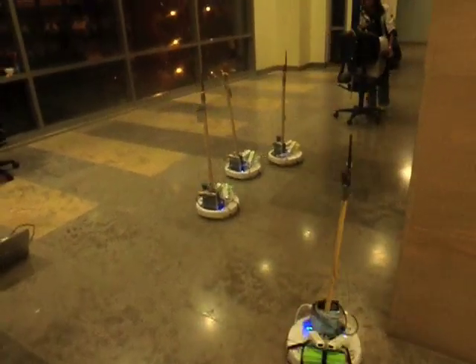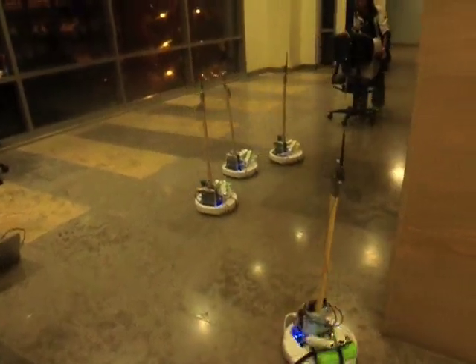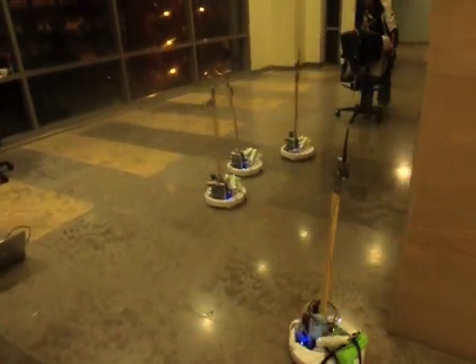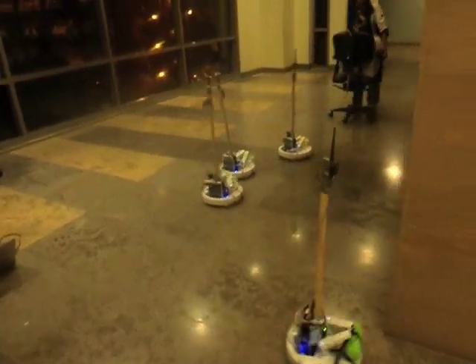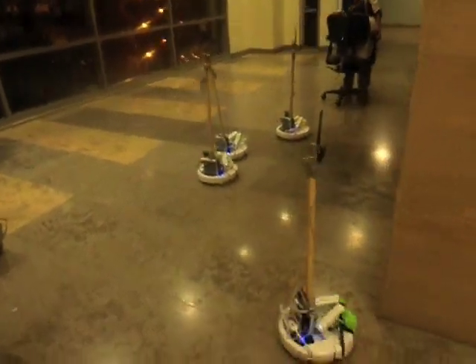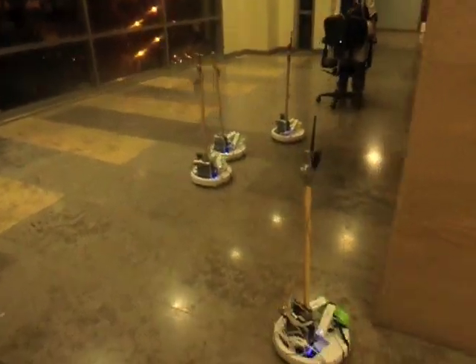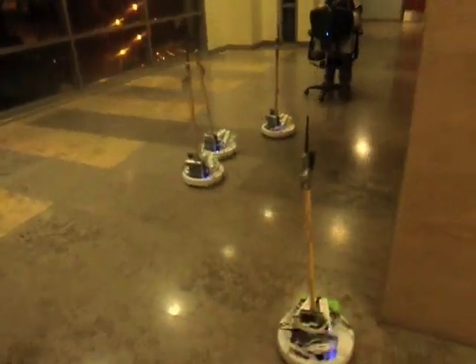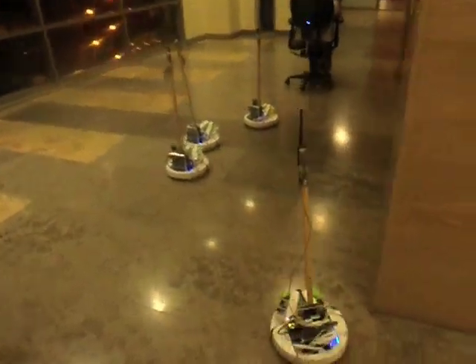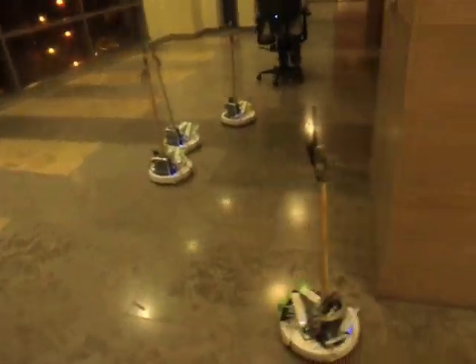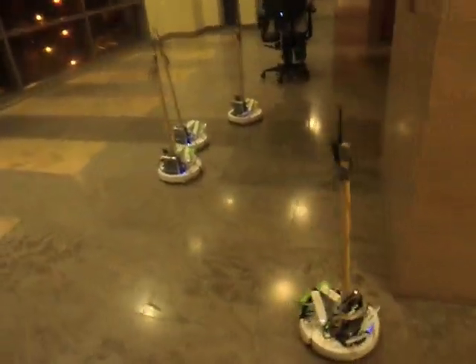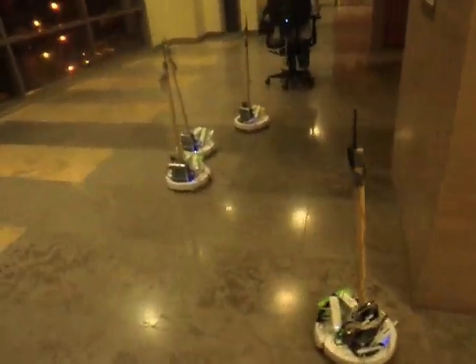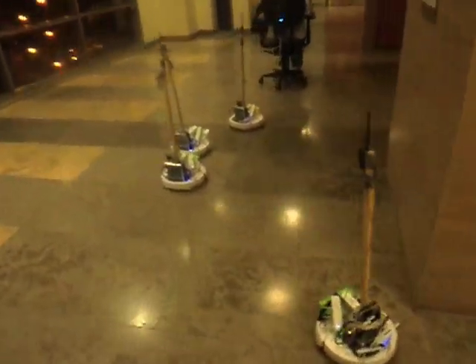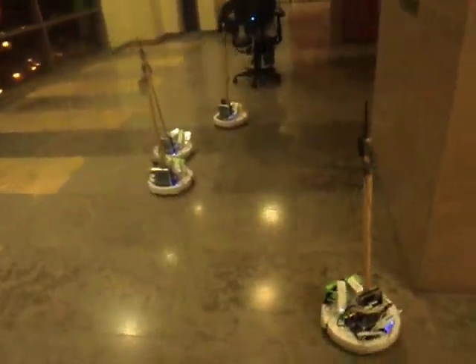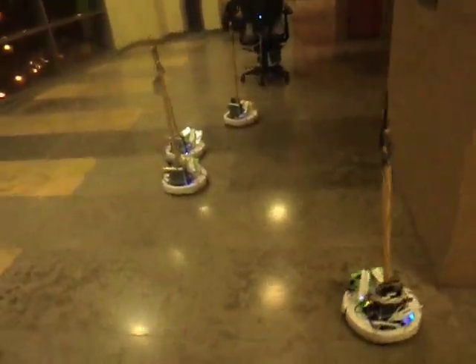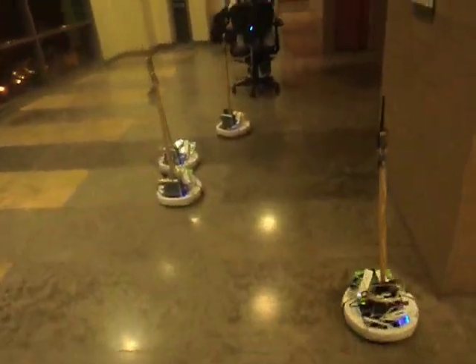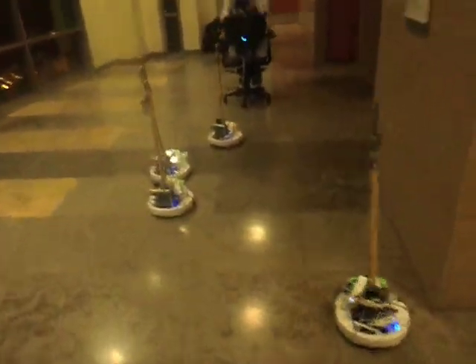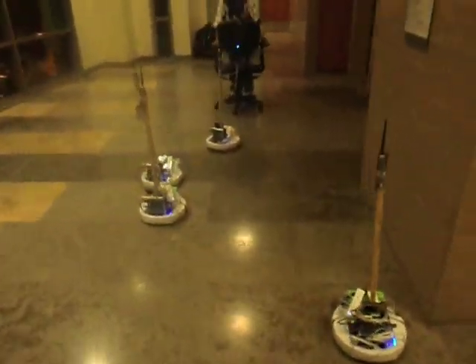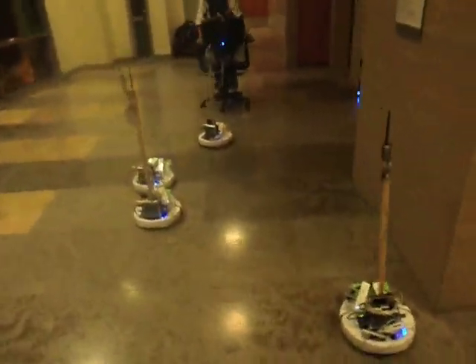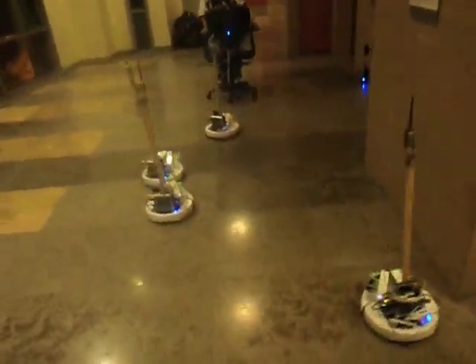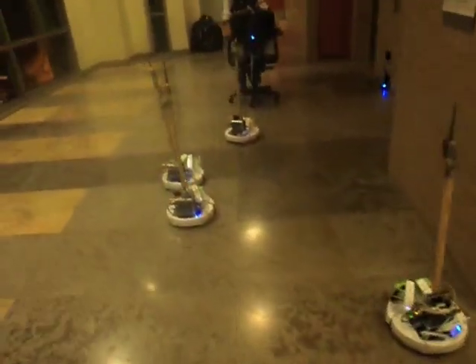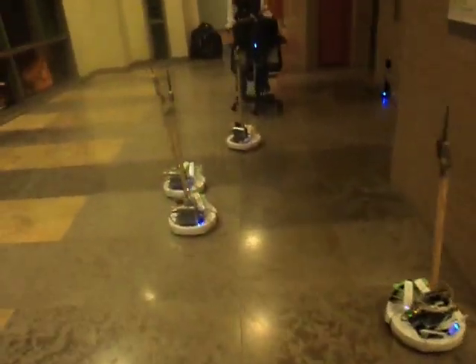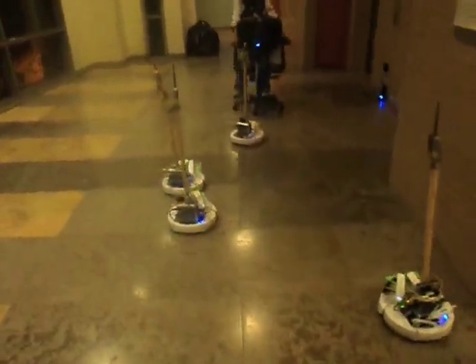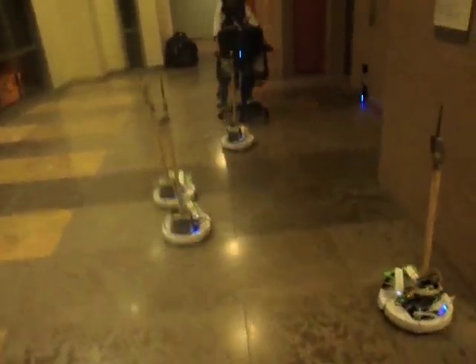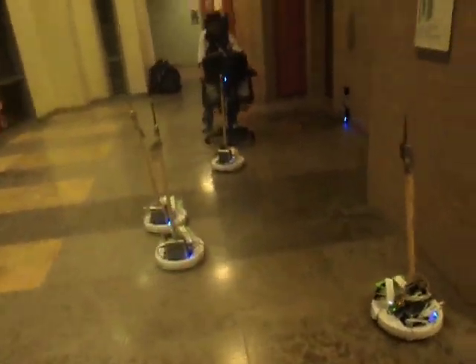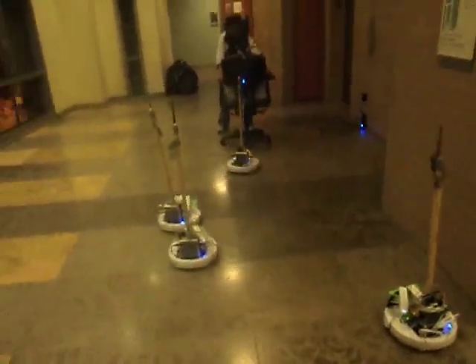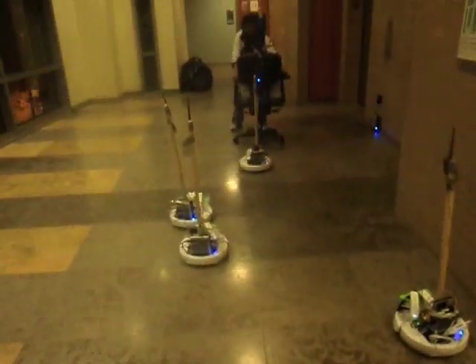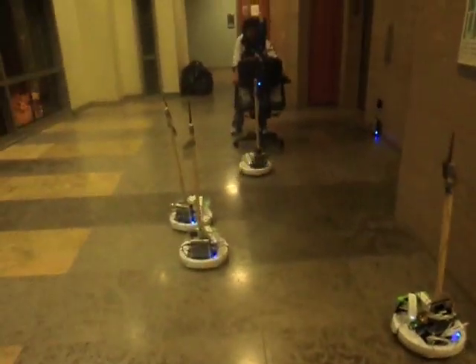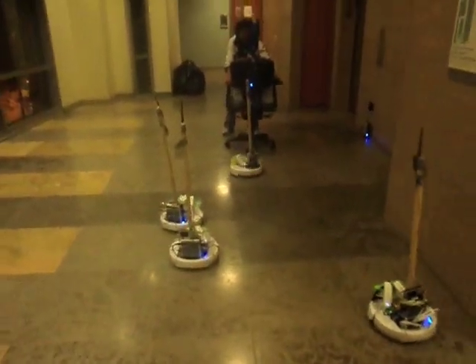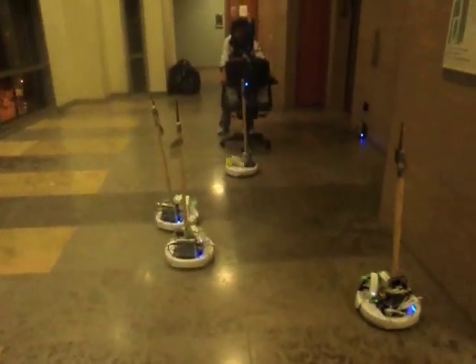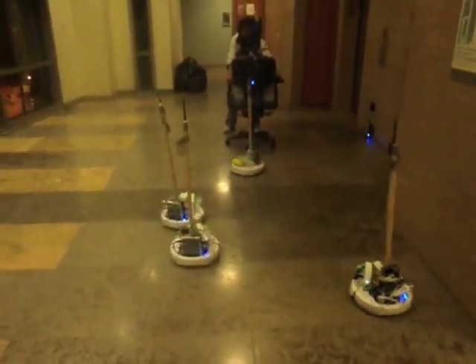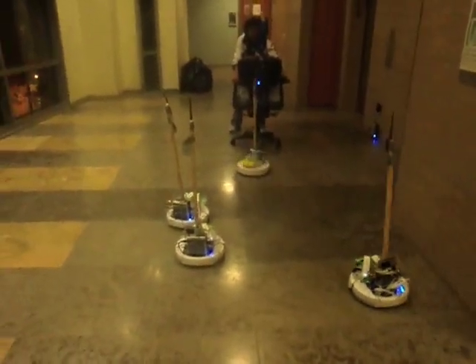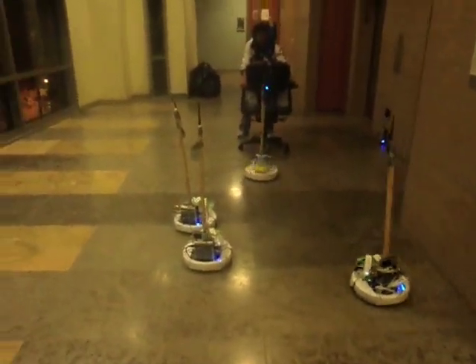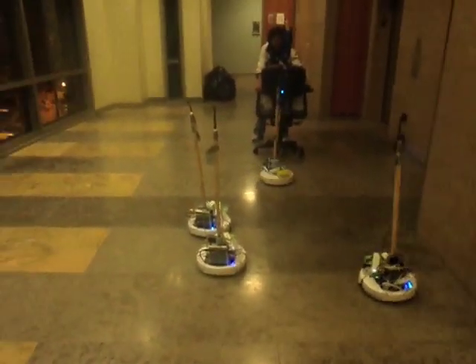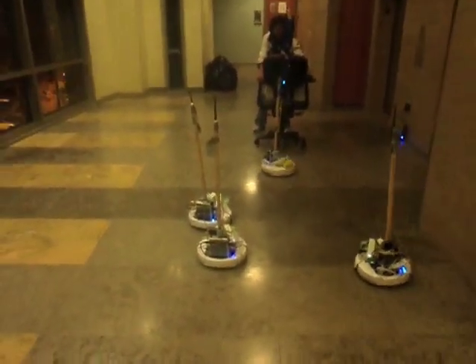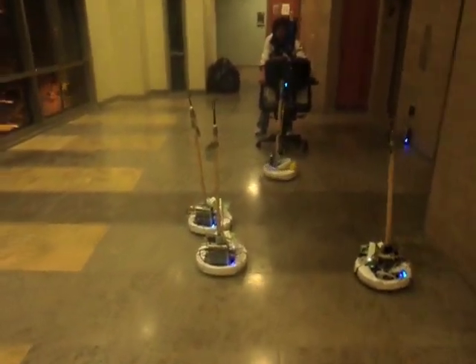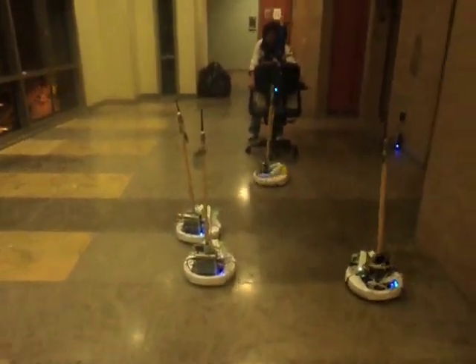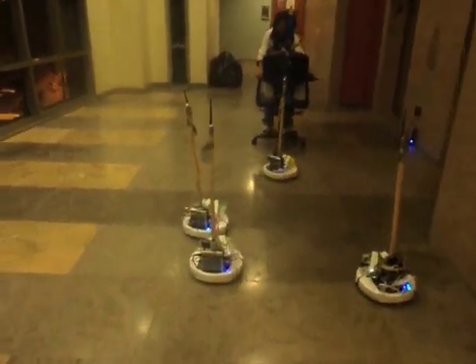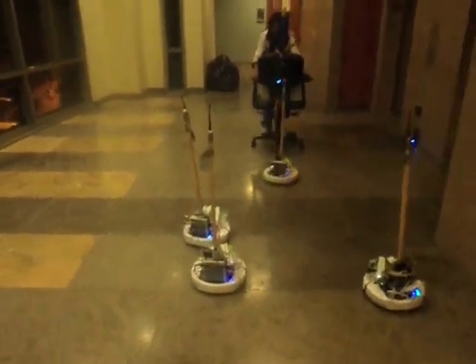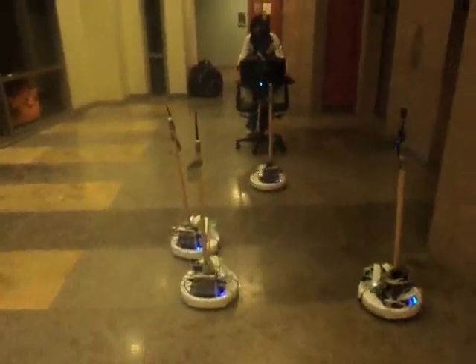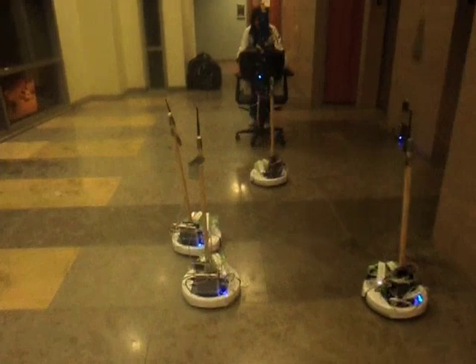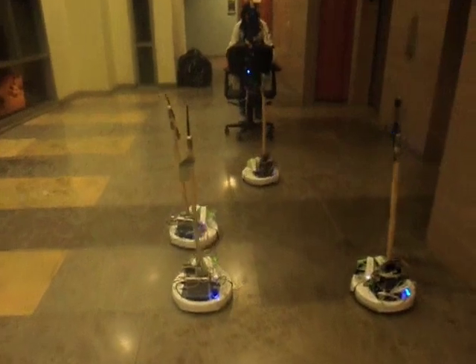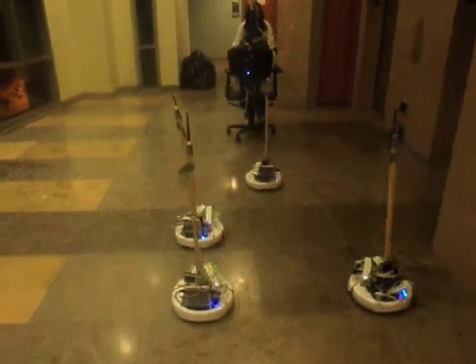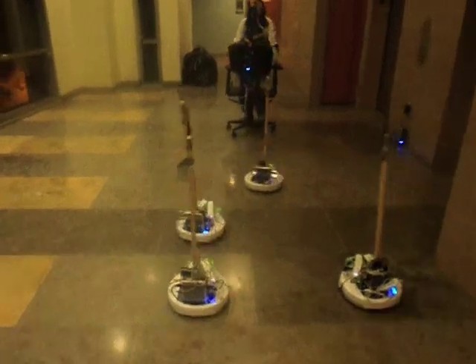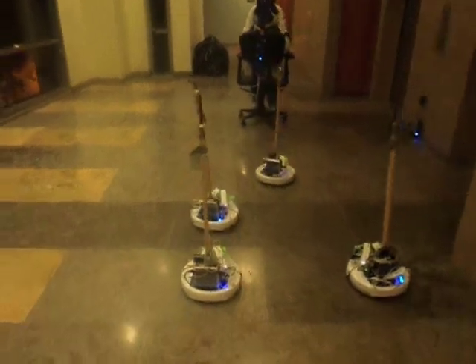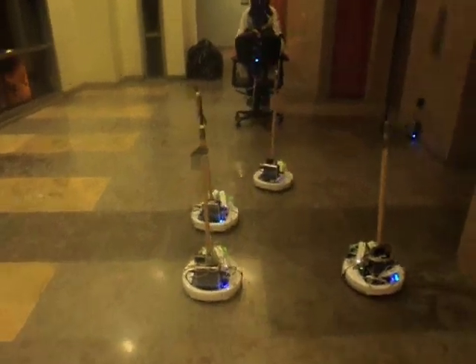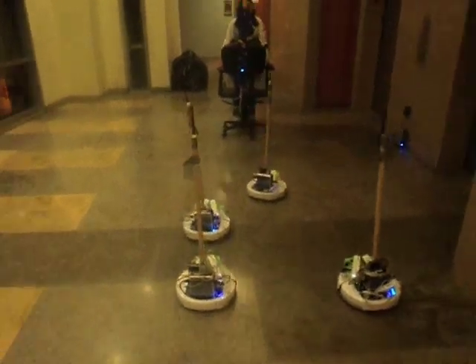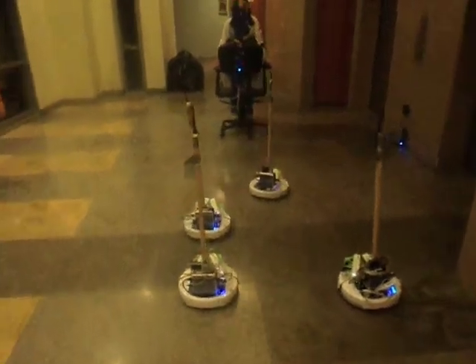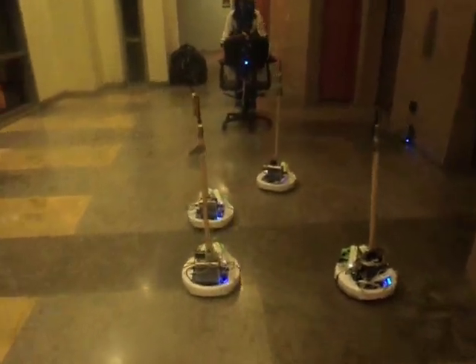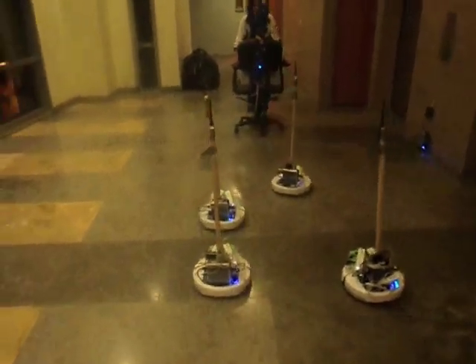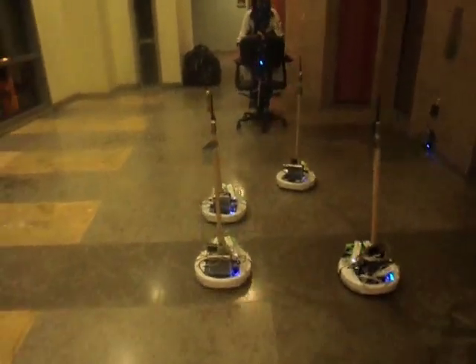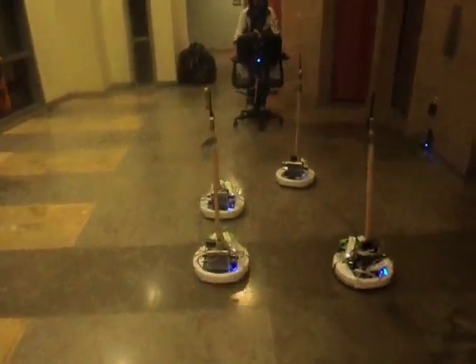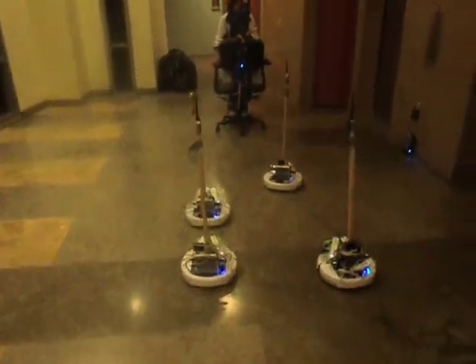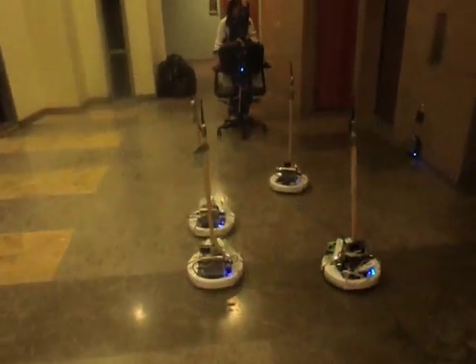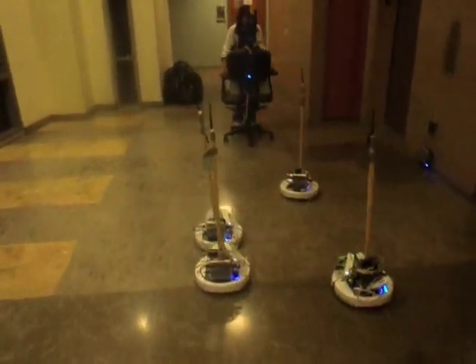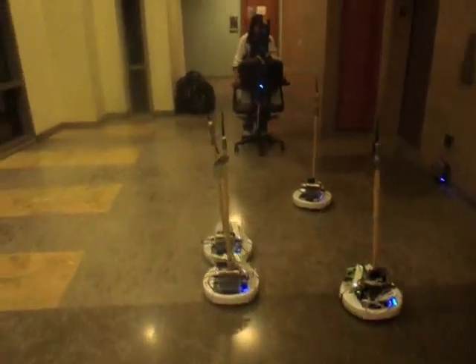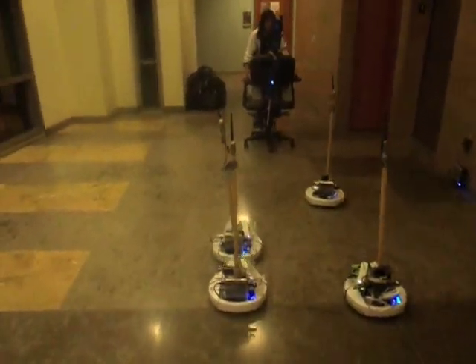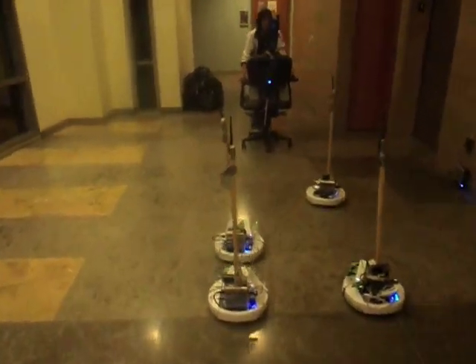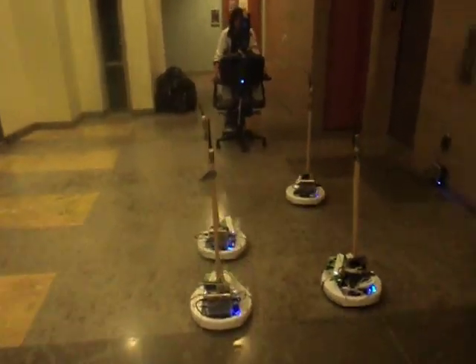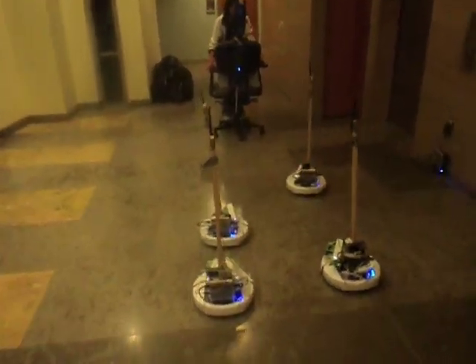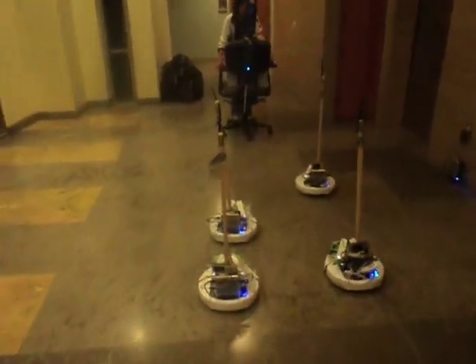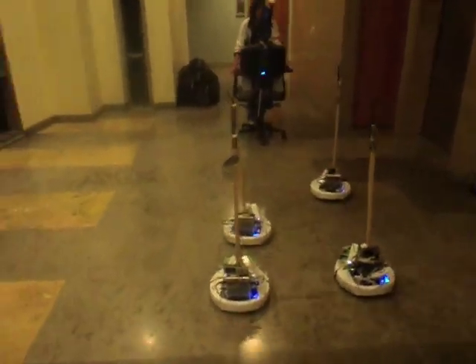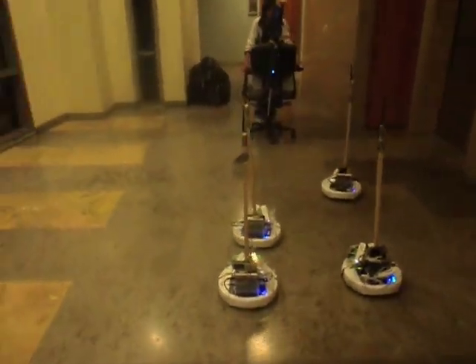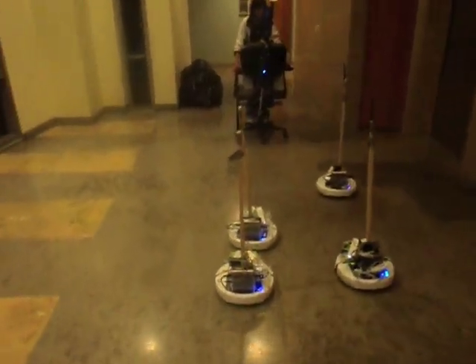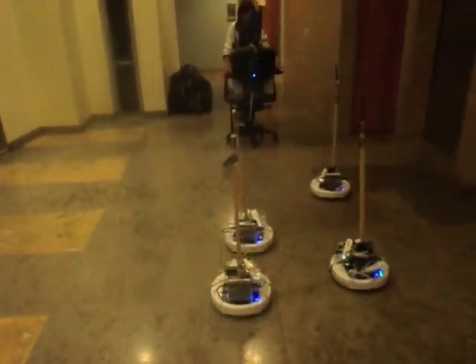Note that the leader pauses for a while when one of the robots lags behind. All the robots successfully maneuver the right angle turn and achieve spatial coherence again in the end.